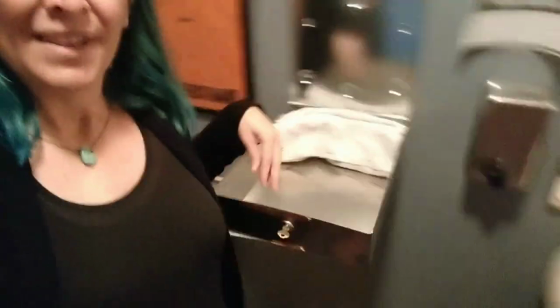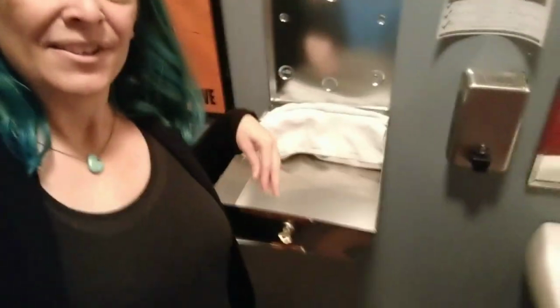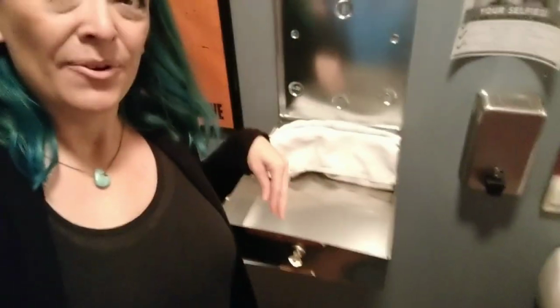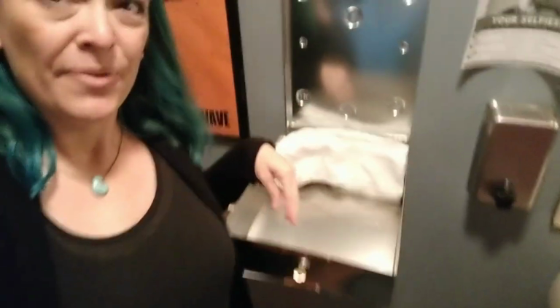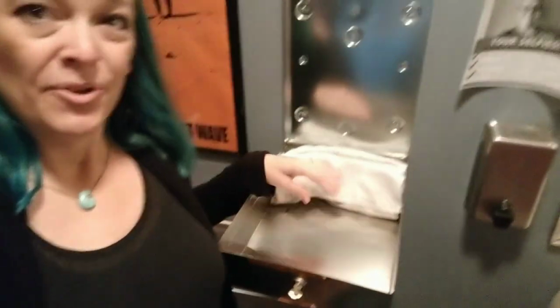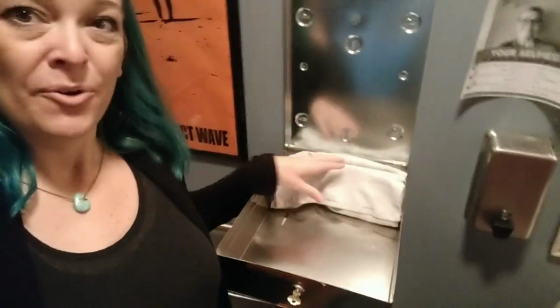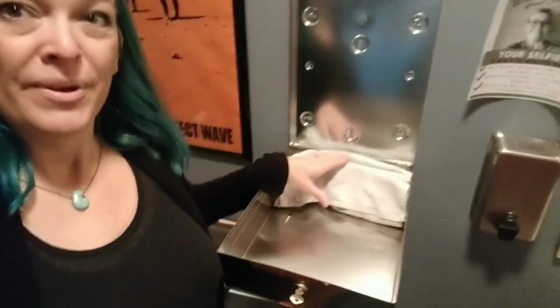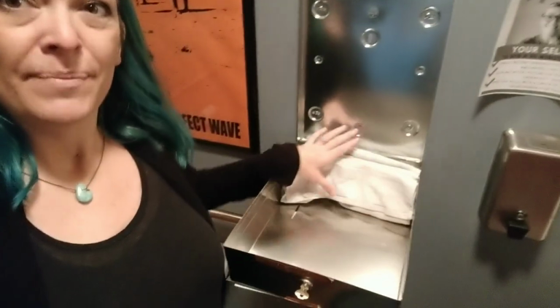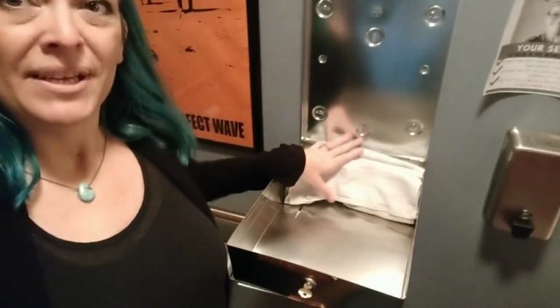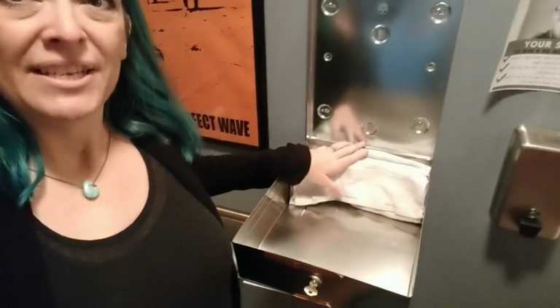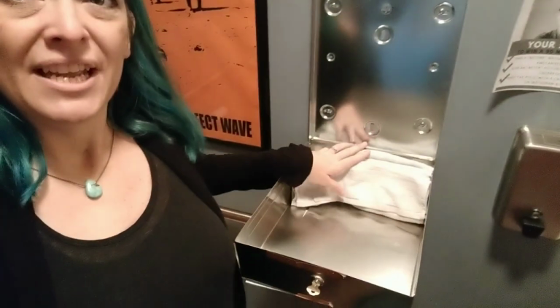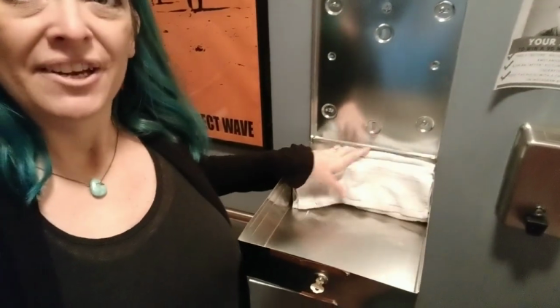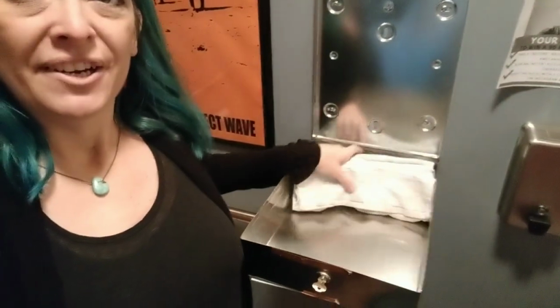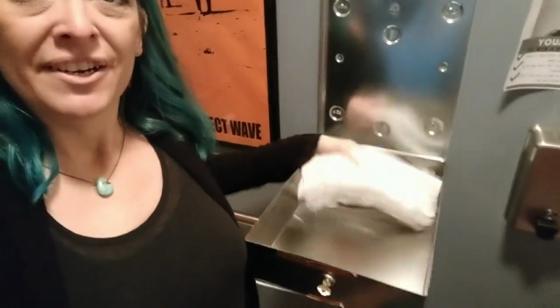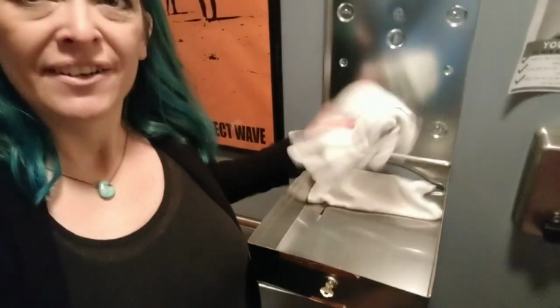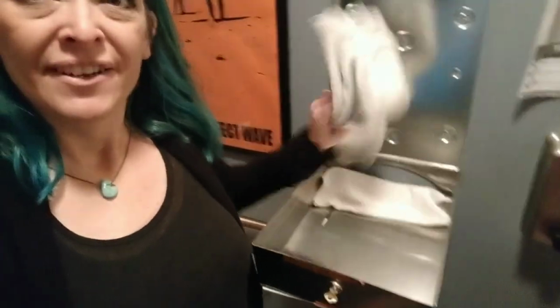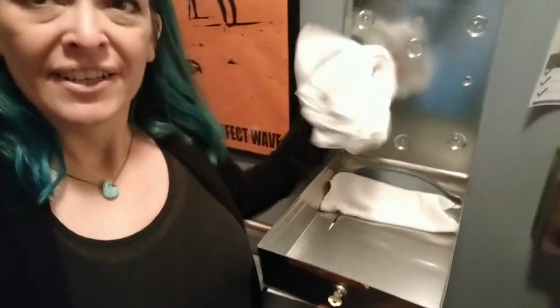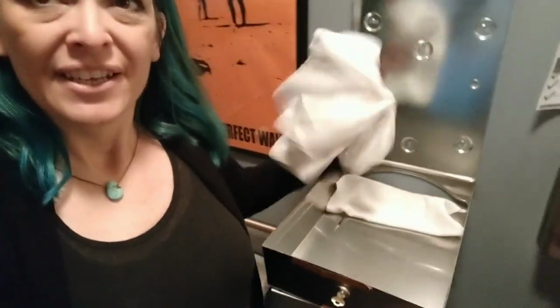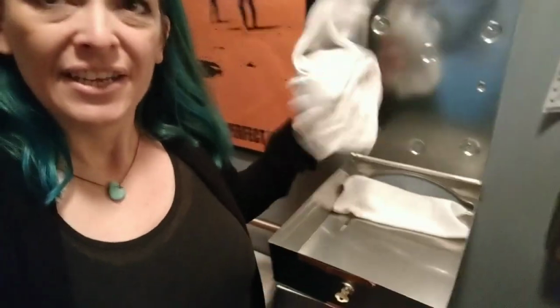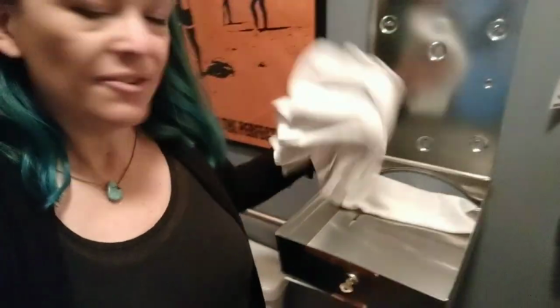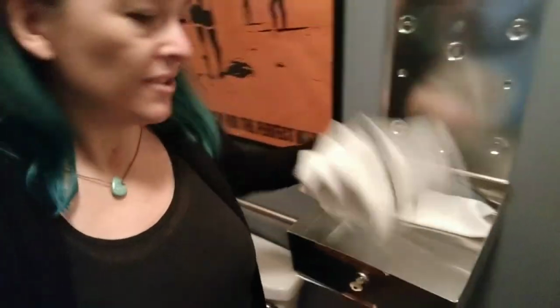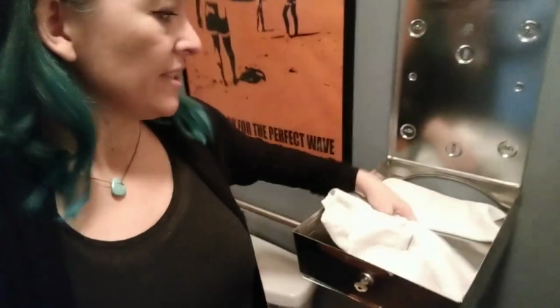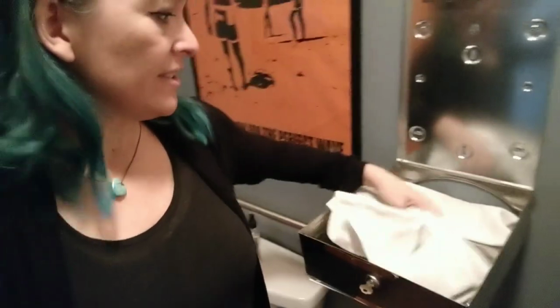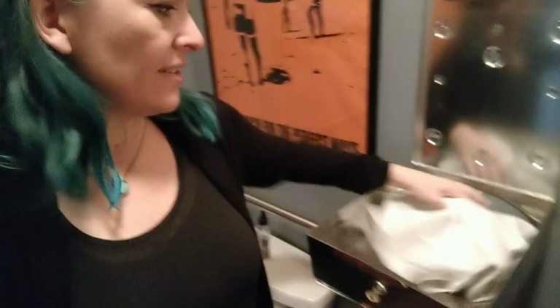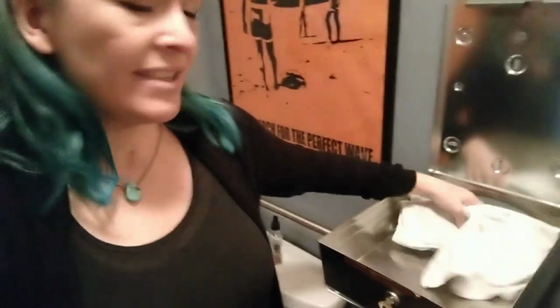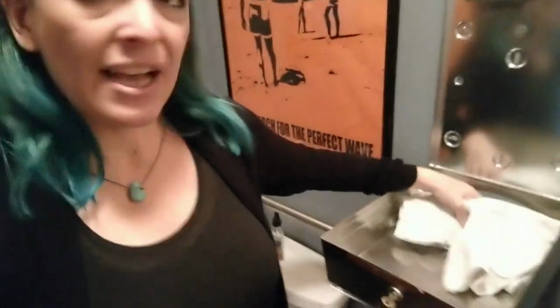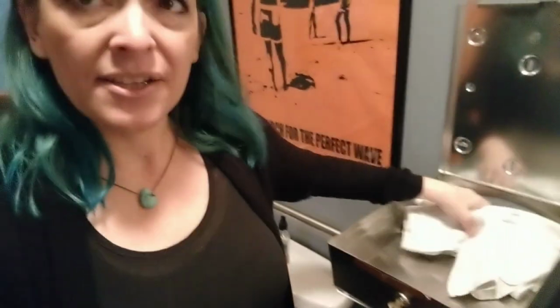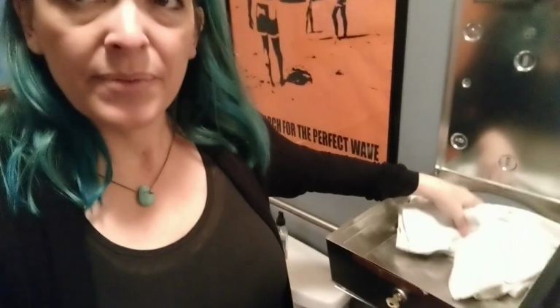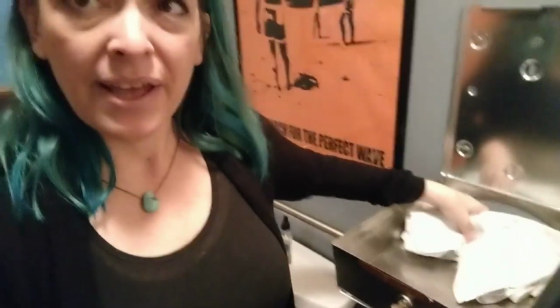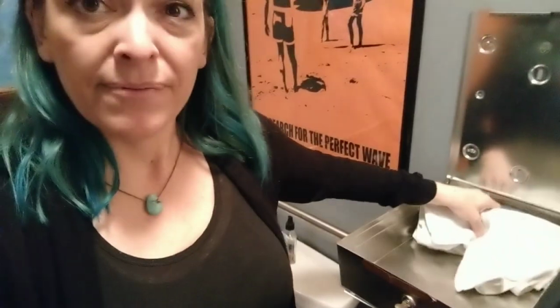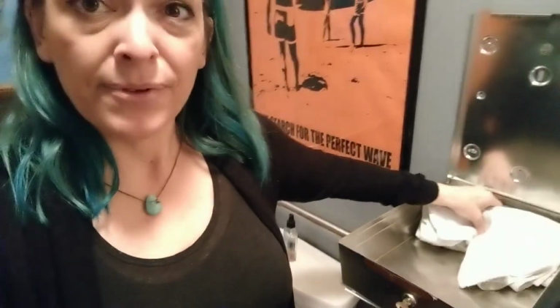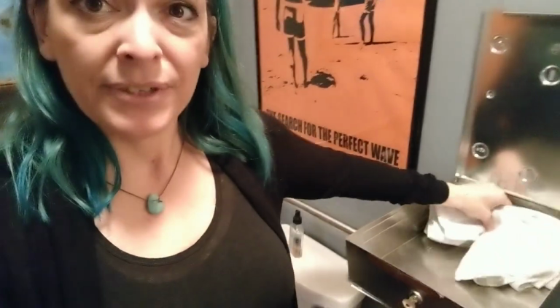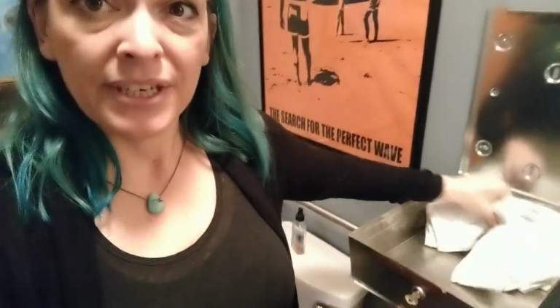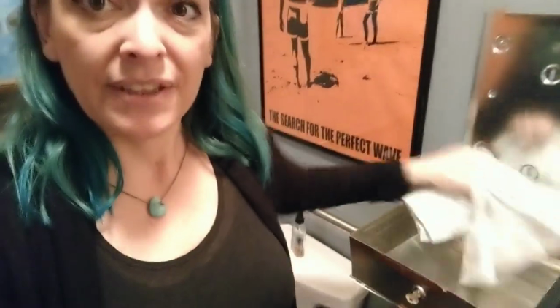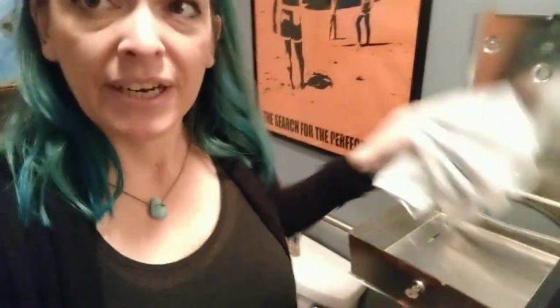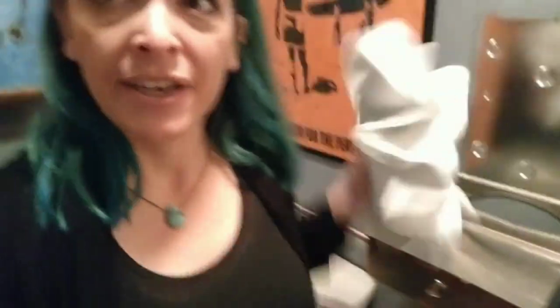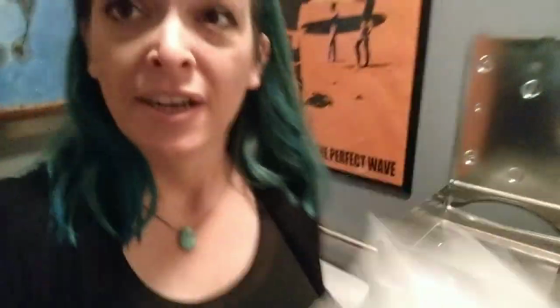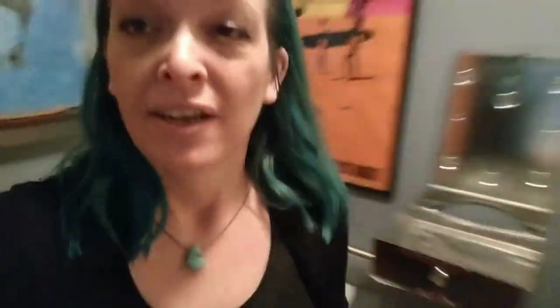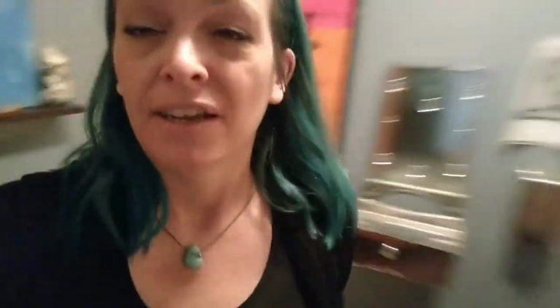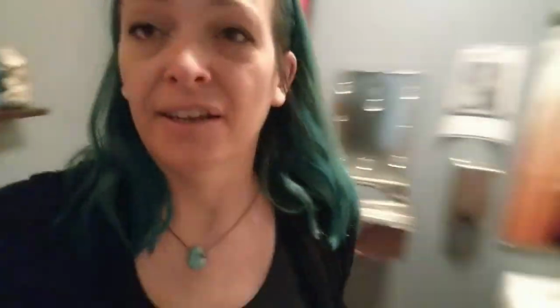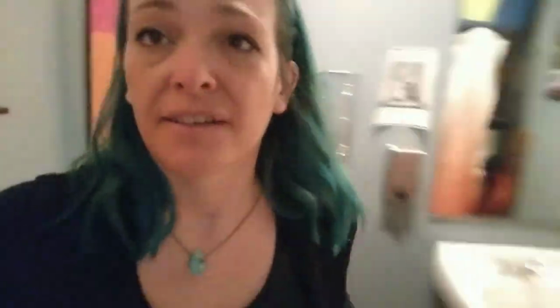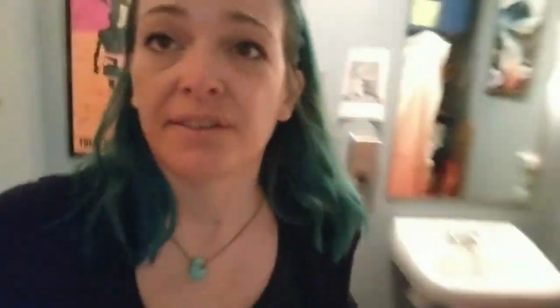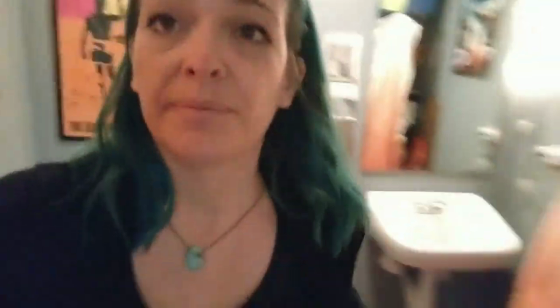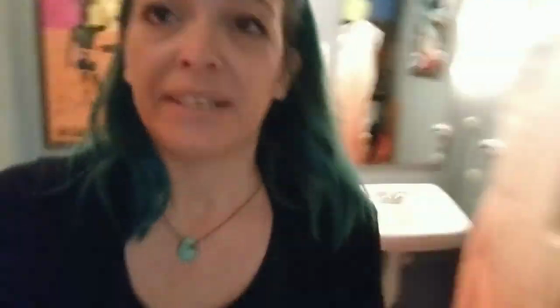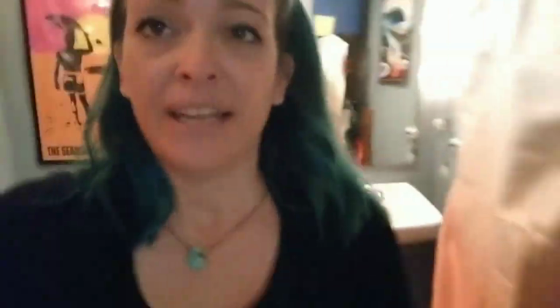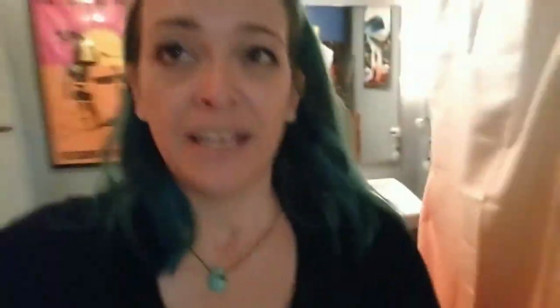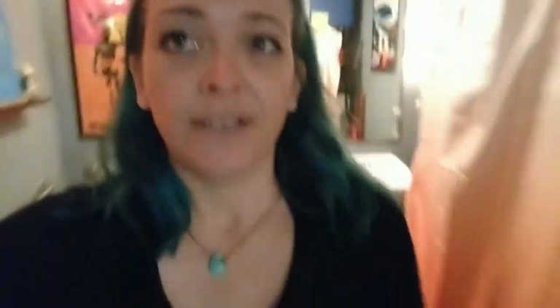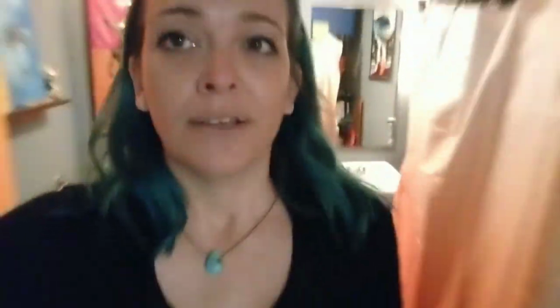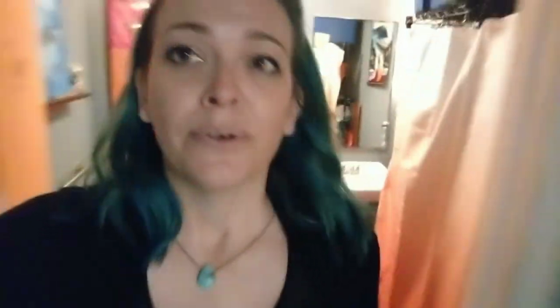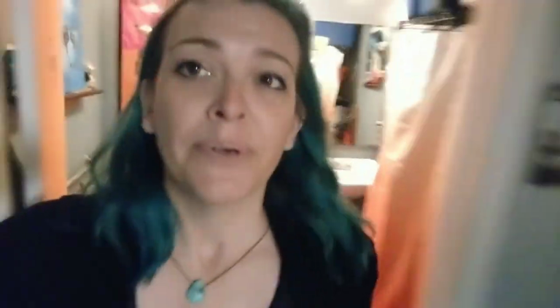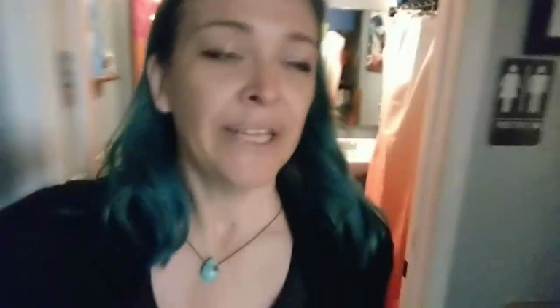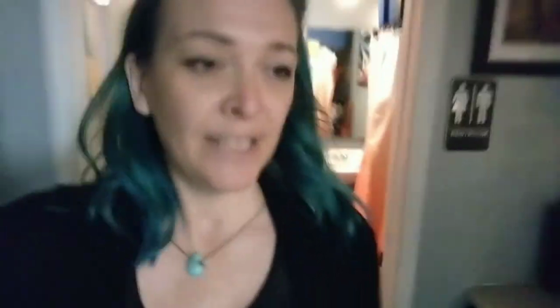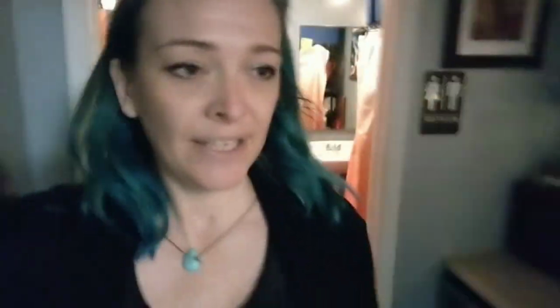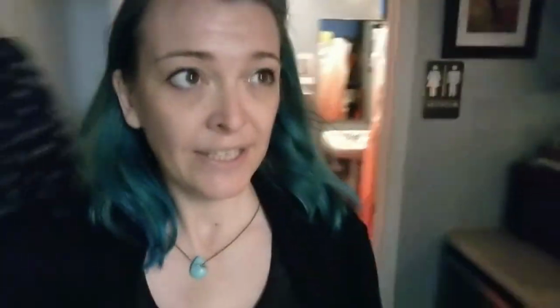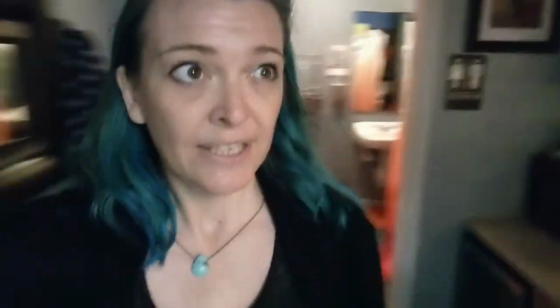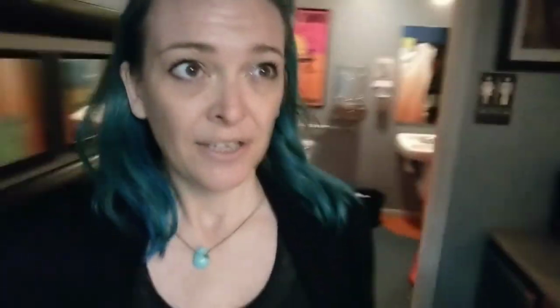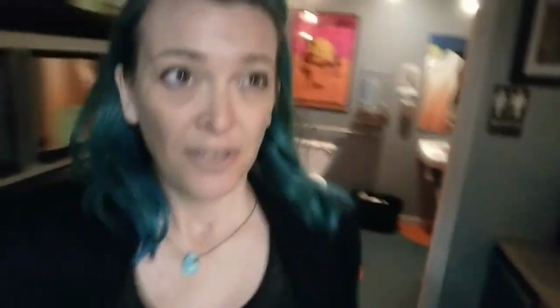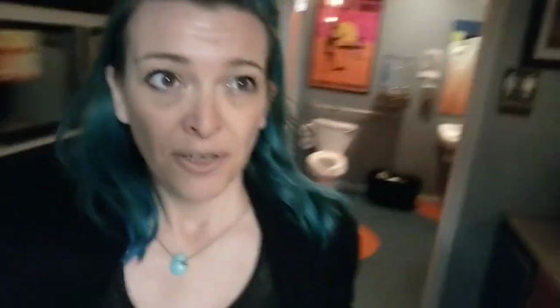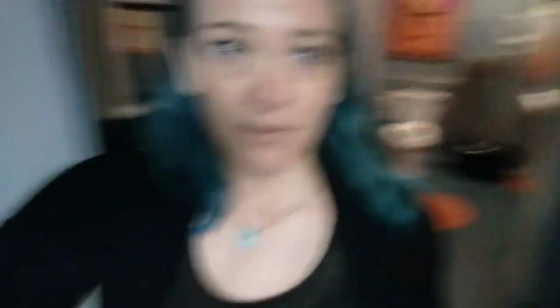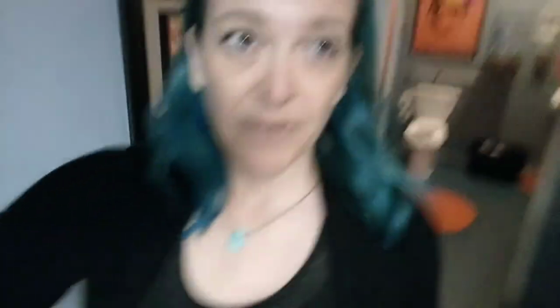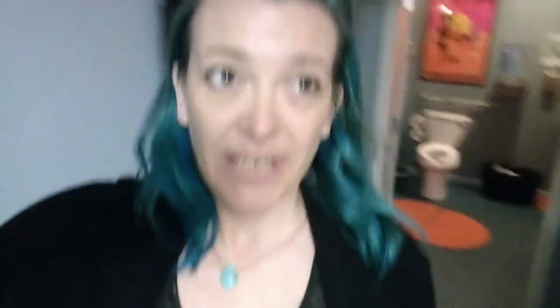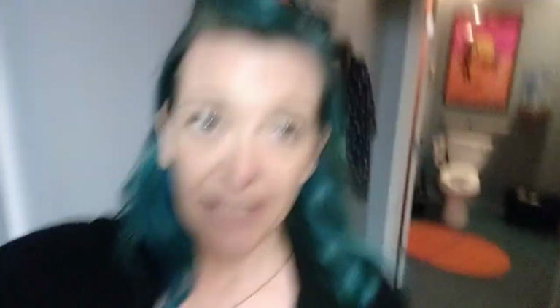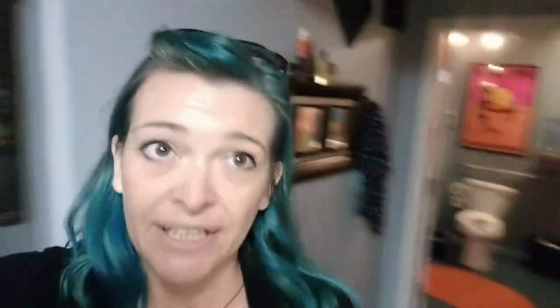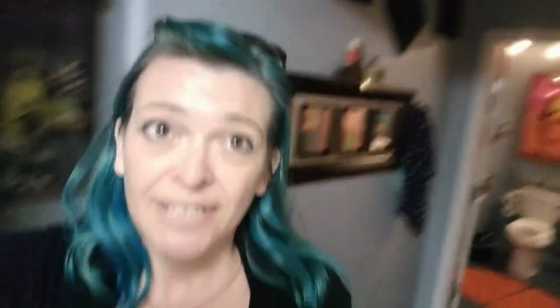So you open up the container, and here's the towels we have folded in there. Let me take you over here.